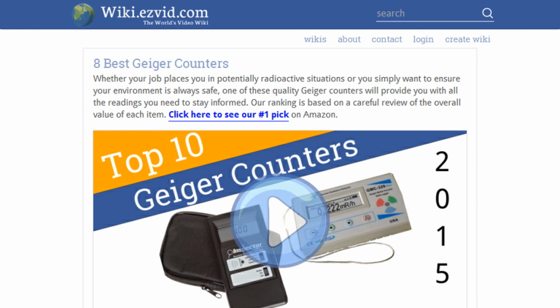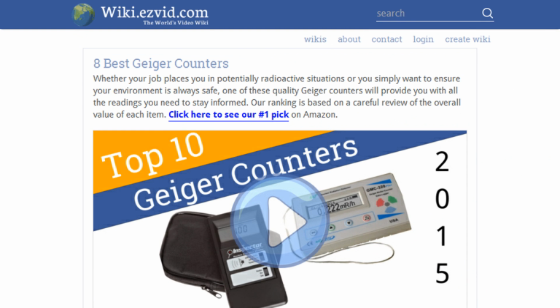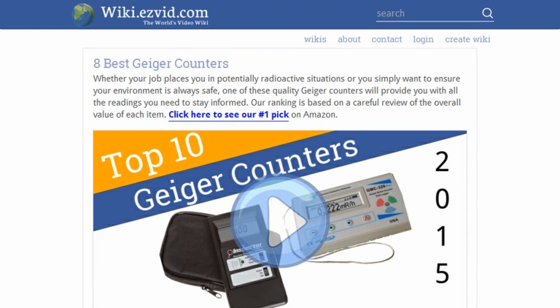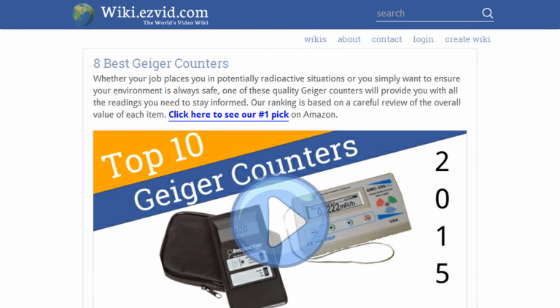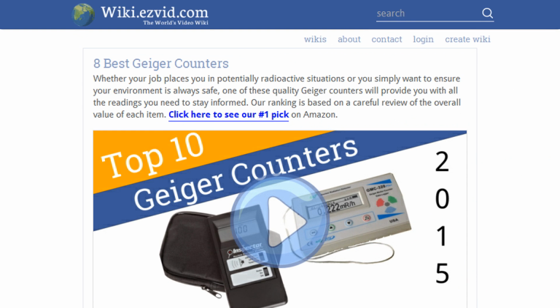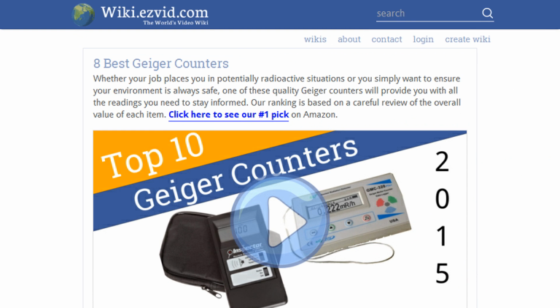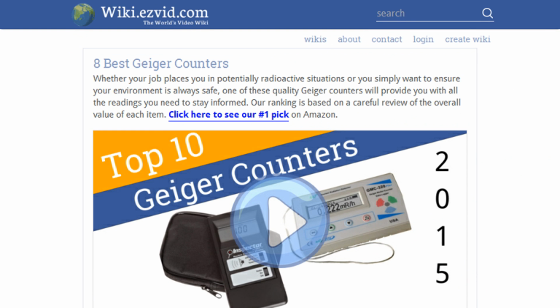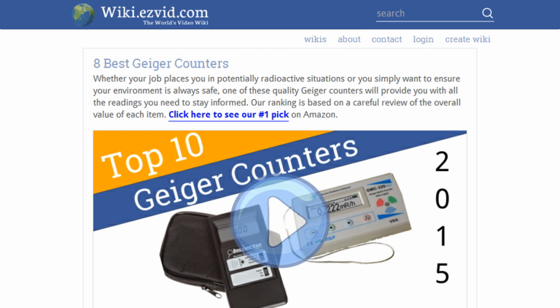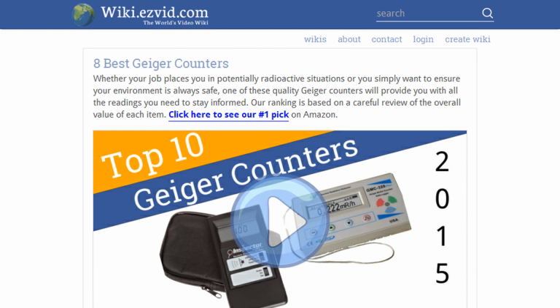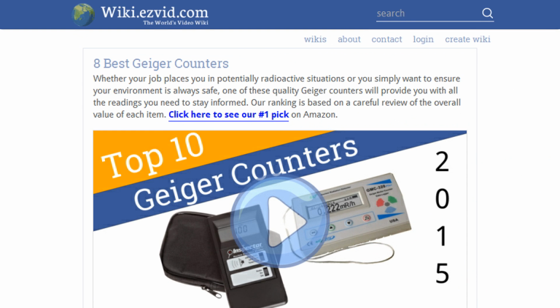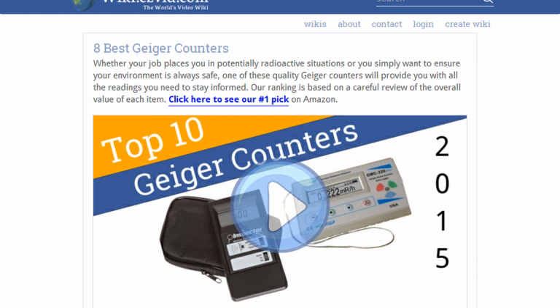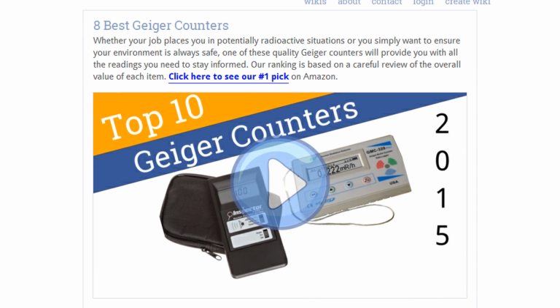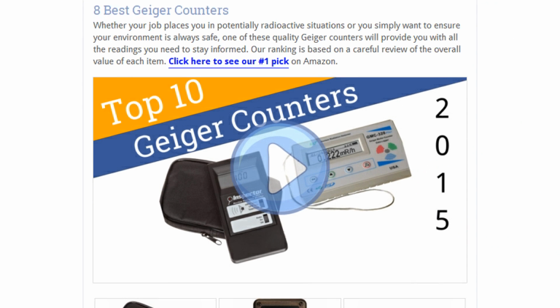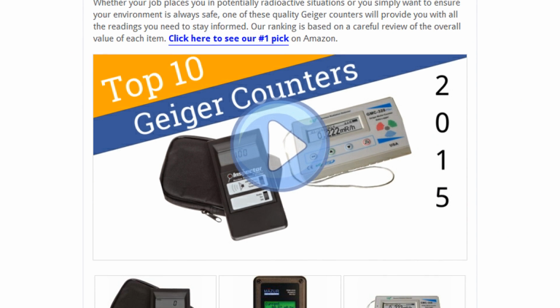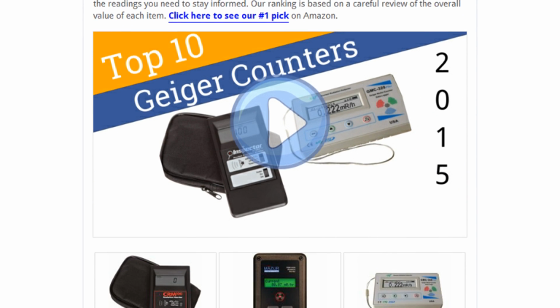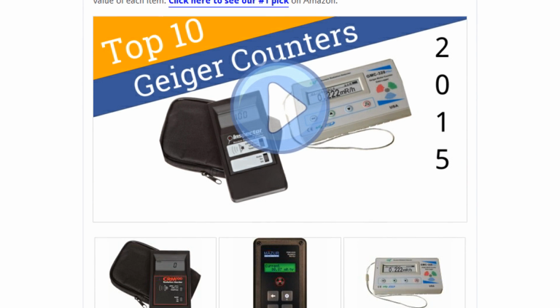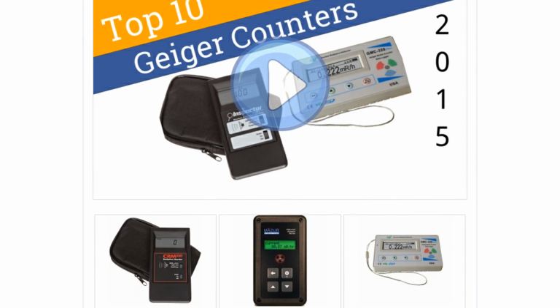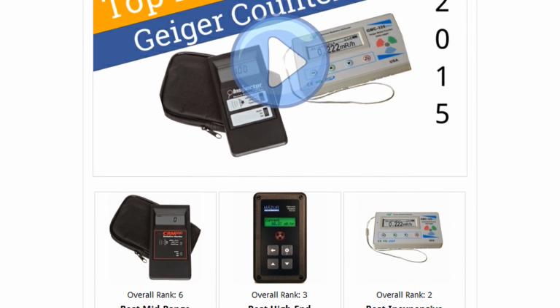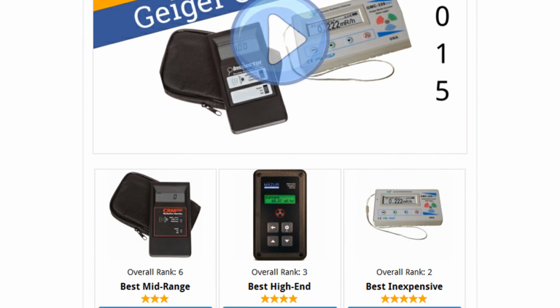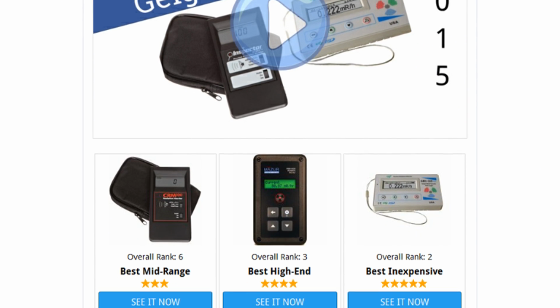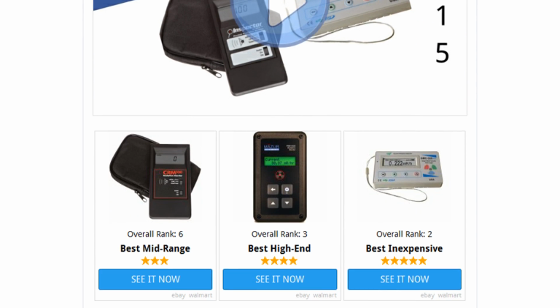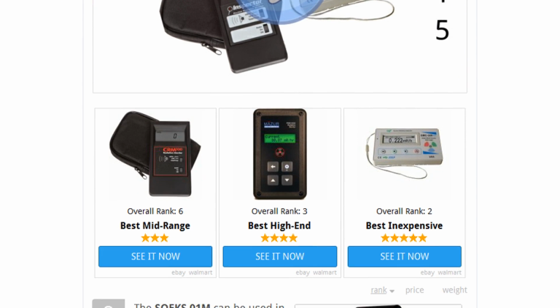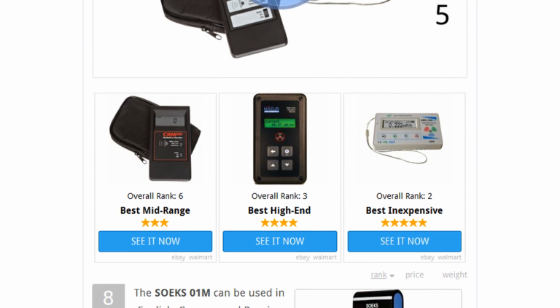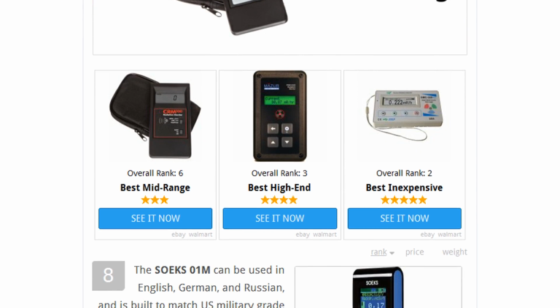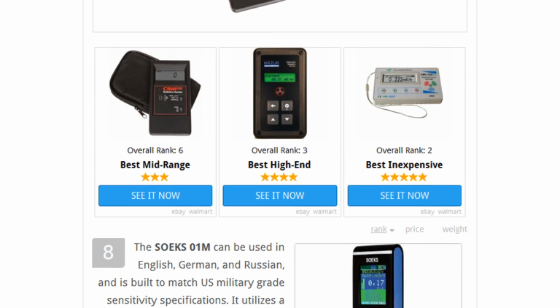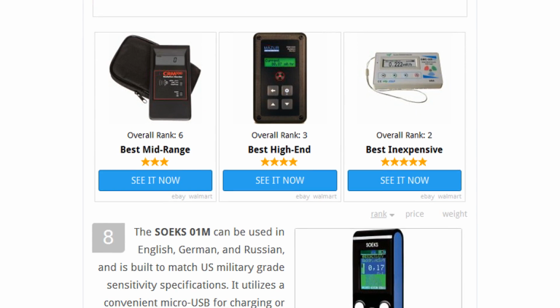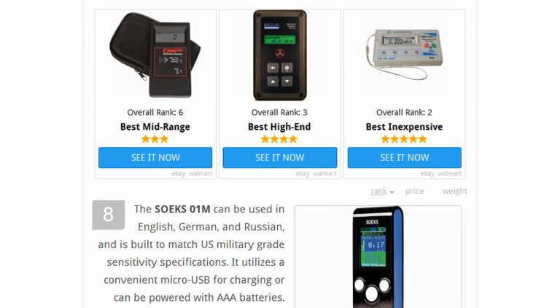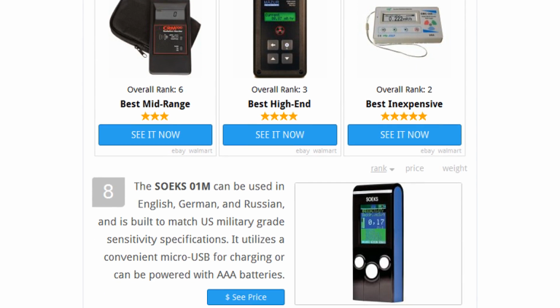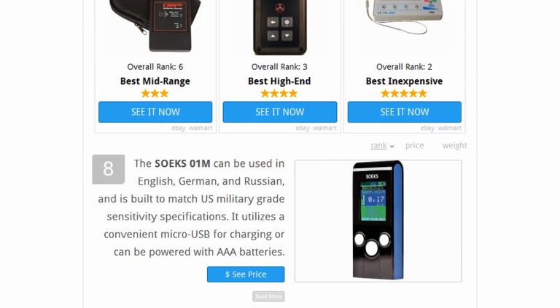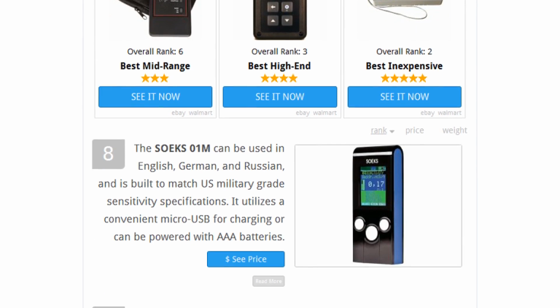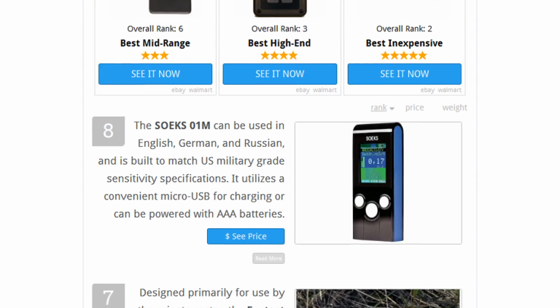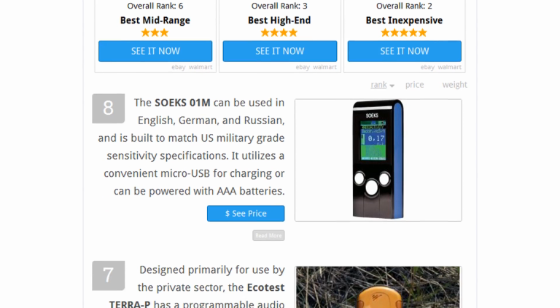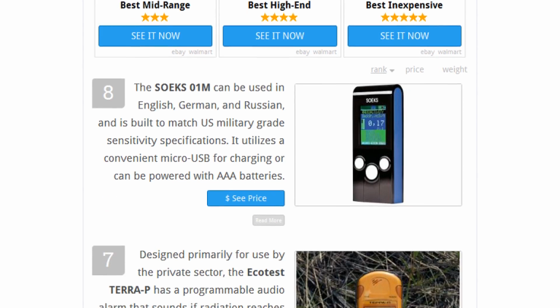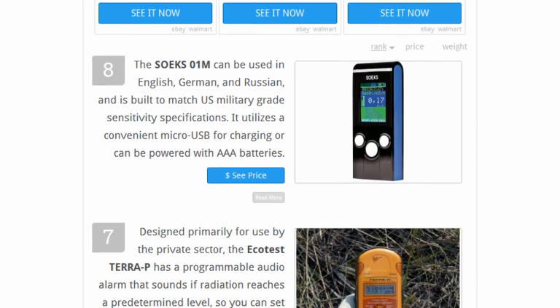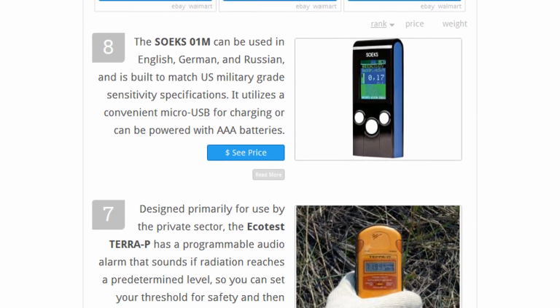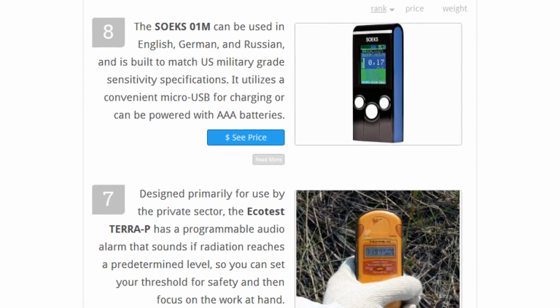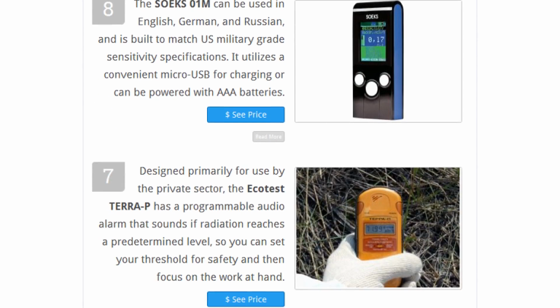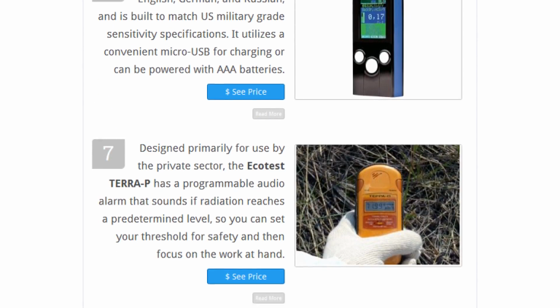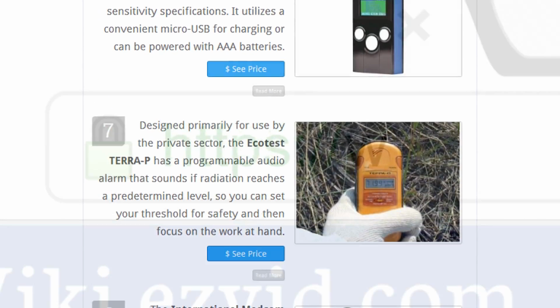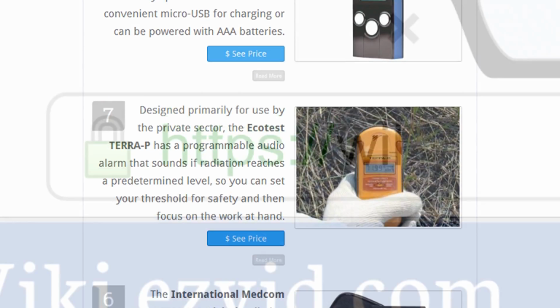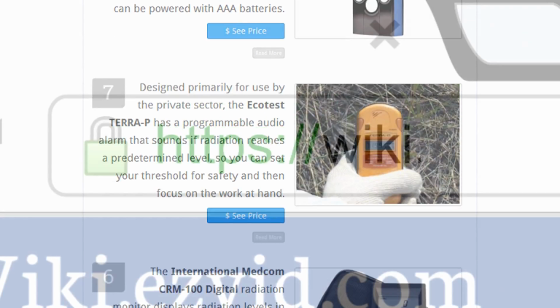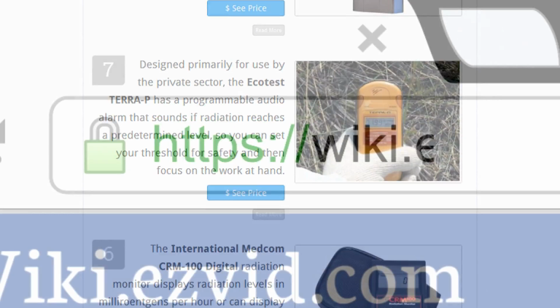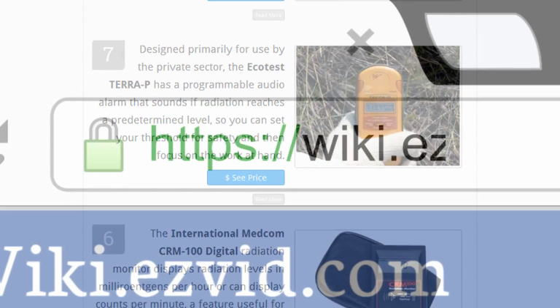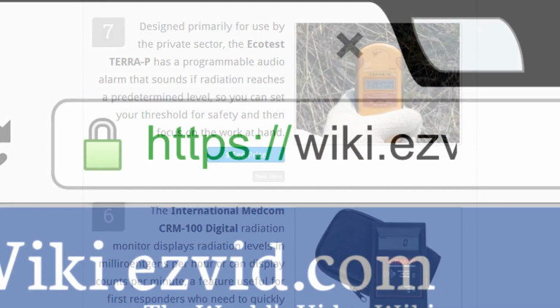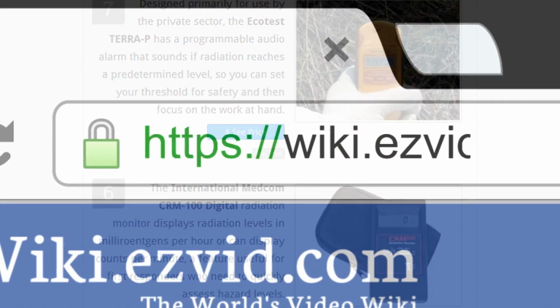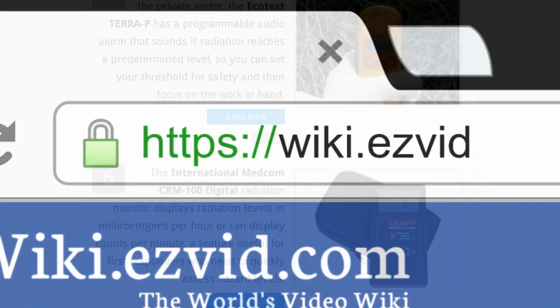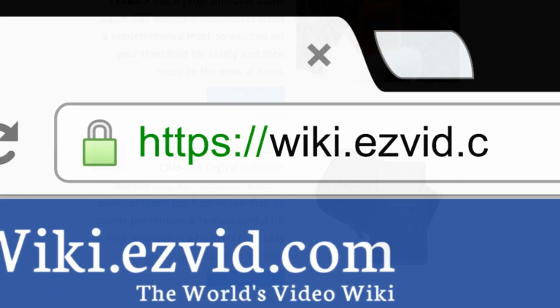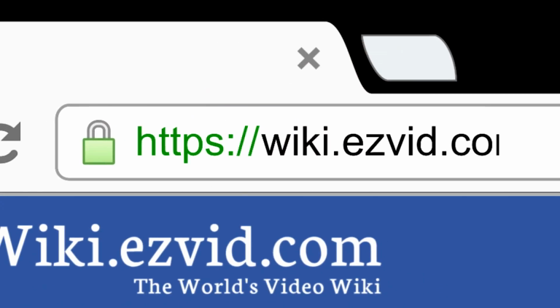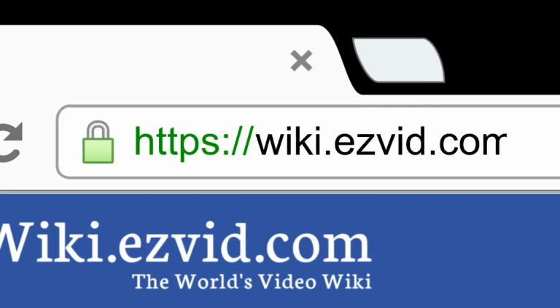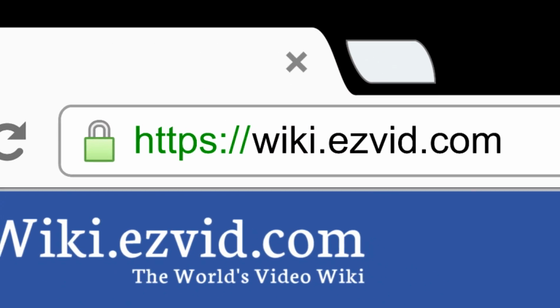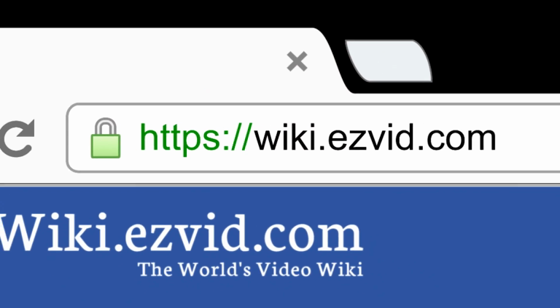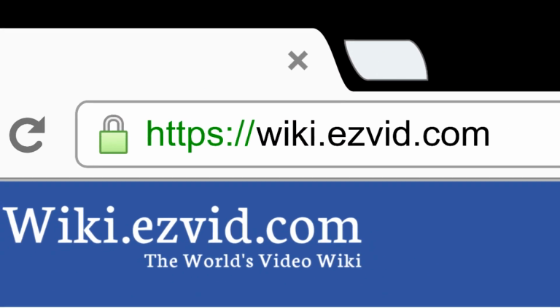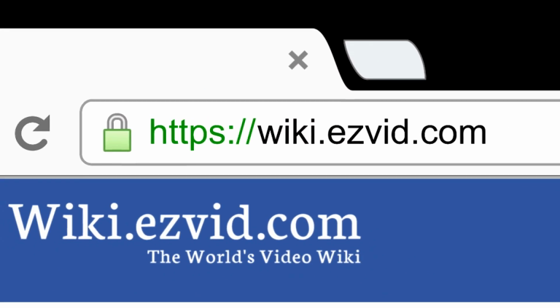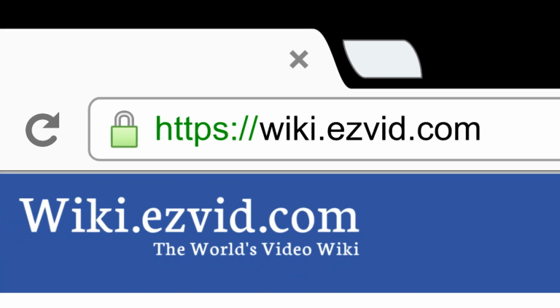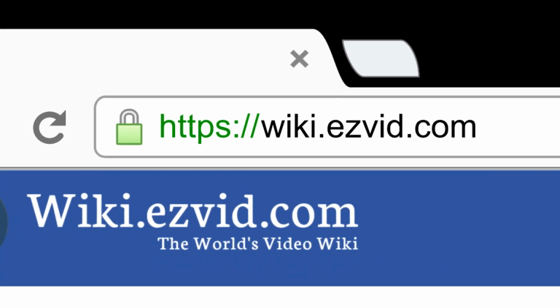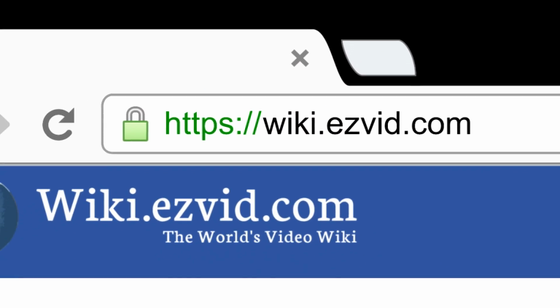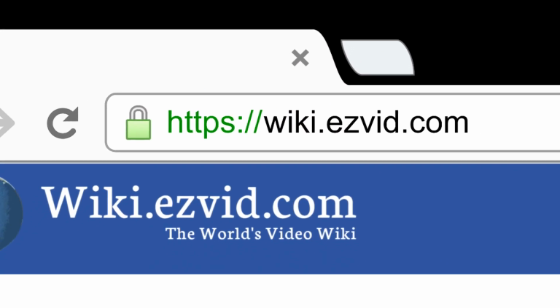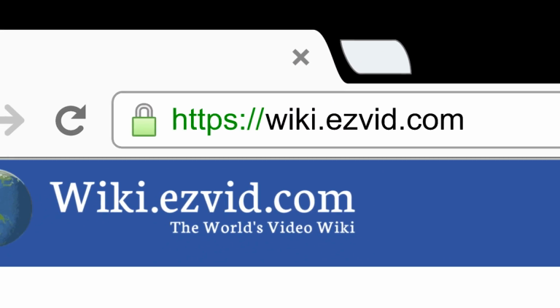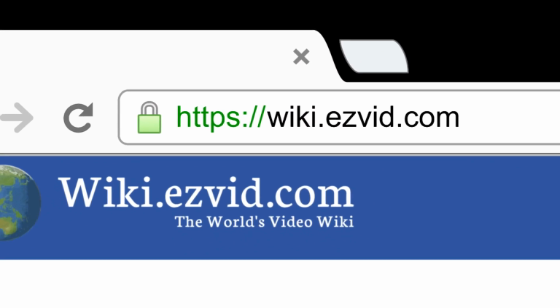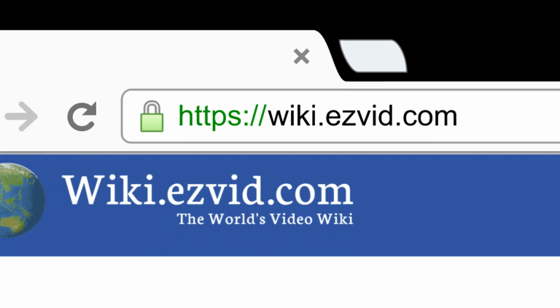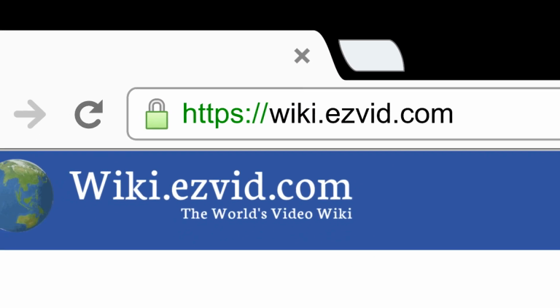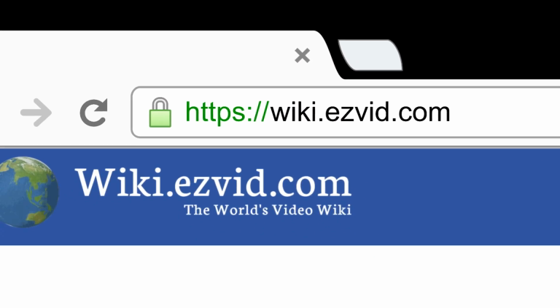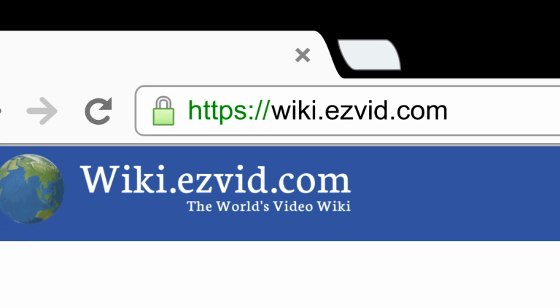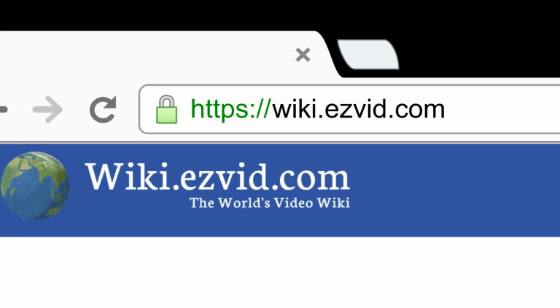To see all this stuff, go to wiki.easyvid.com and search for Geiger counters, or click beneath this video.